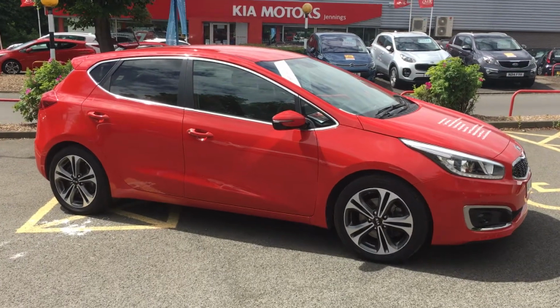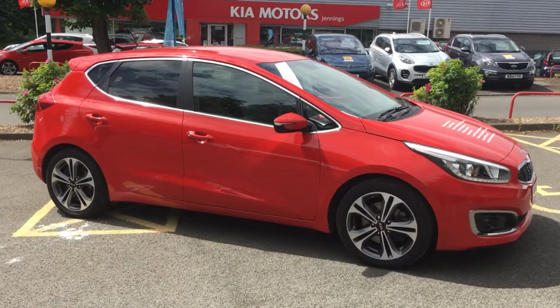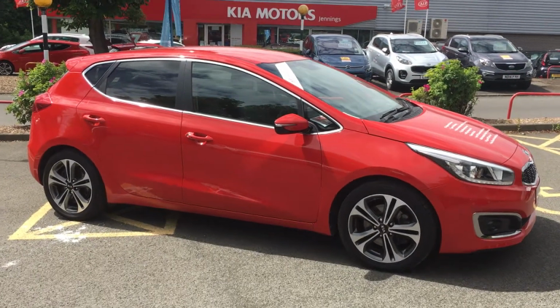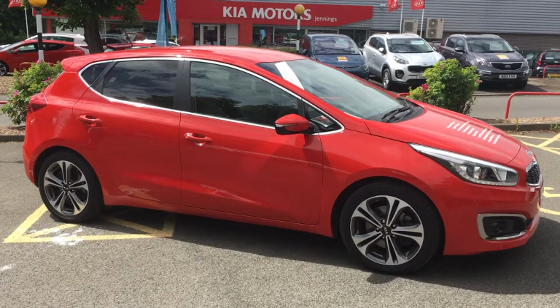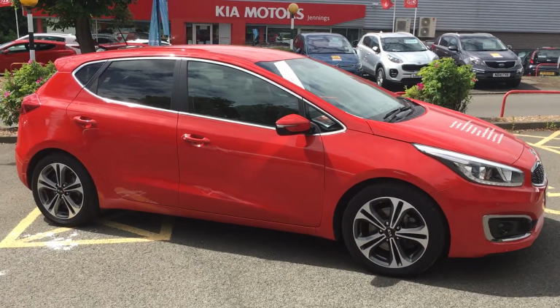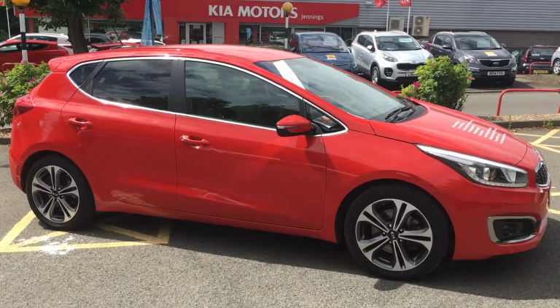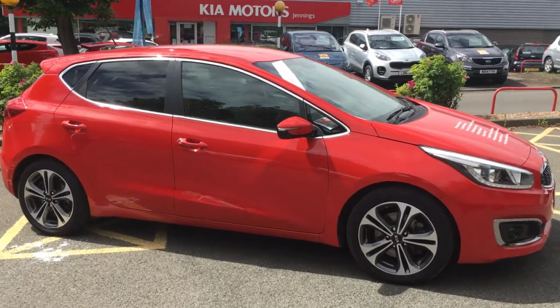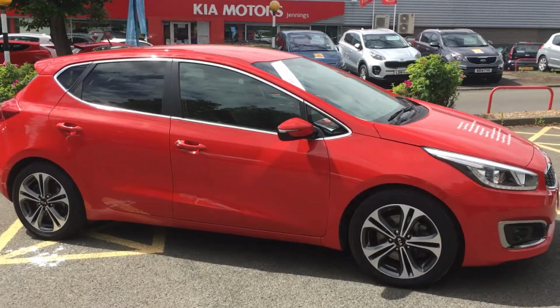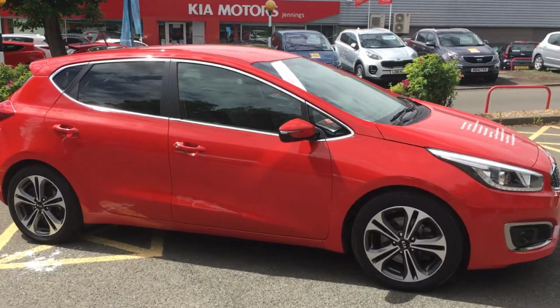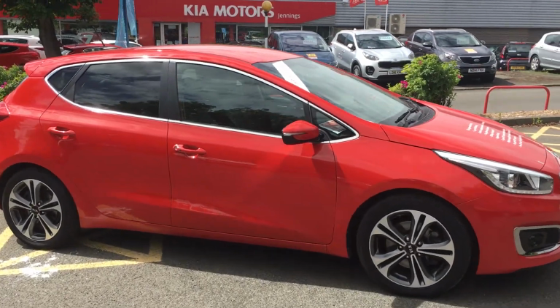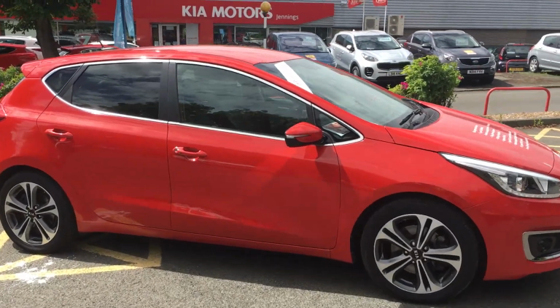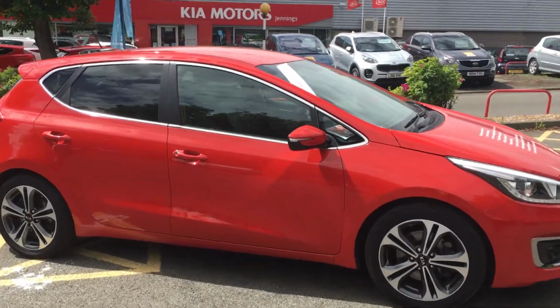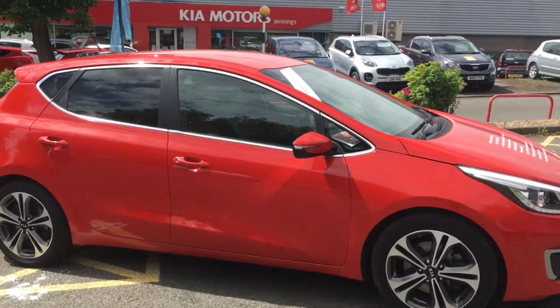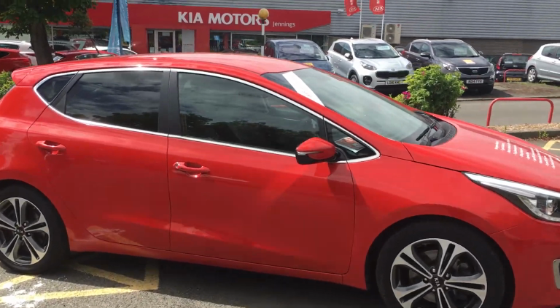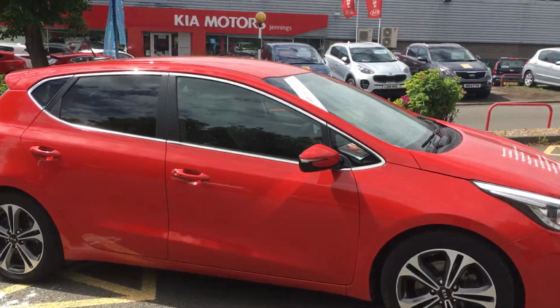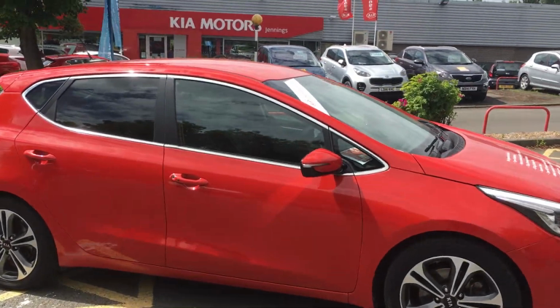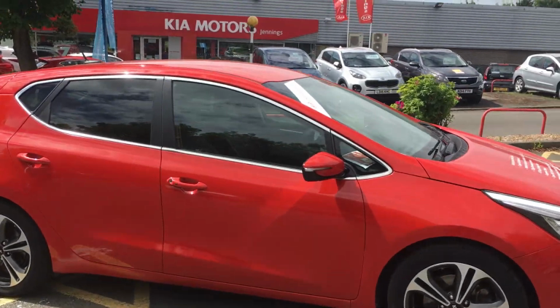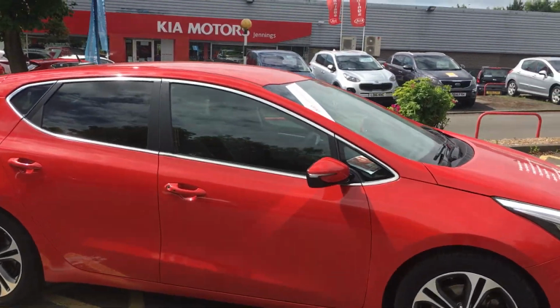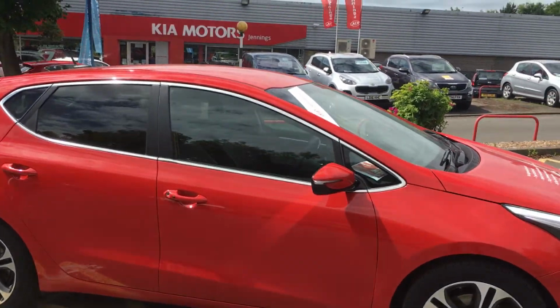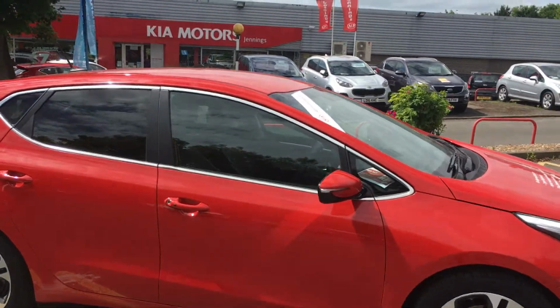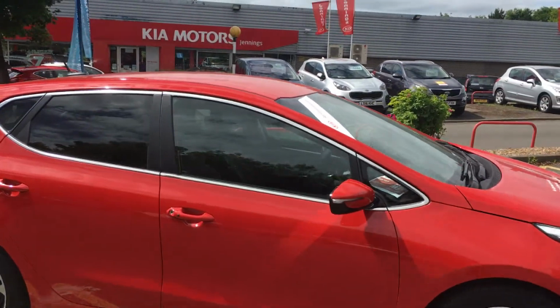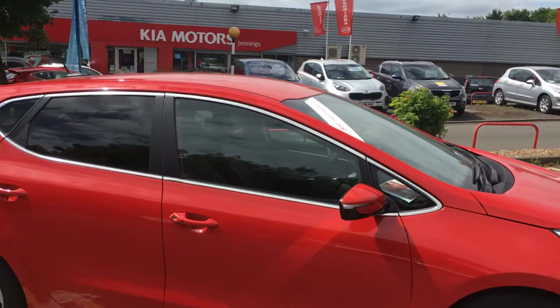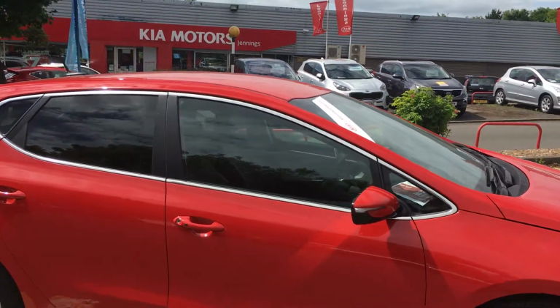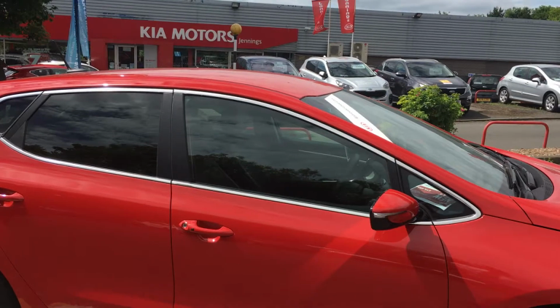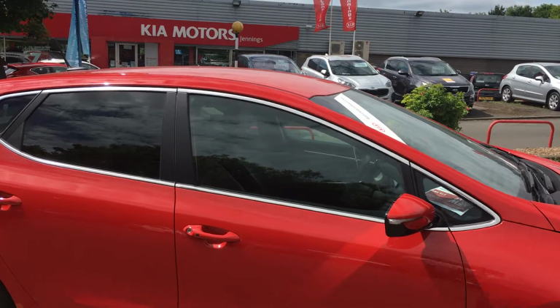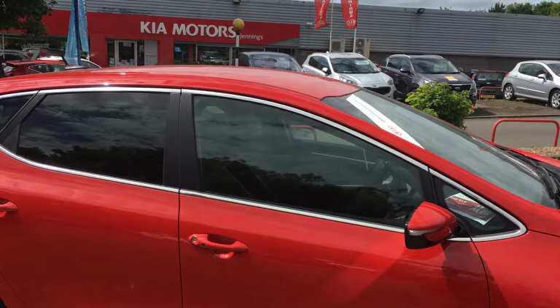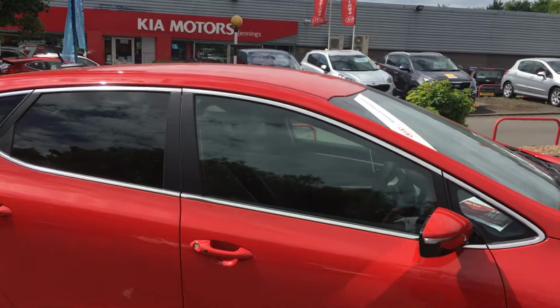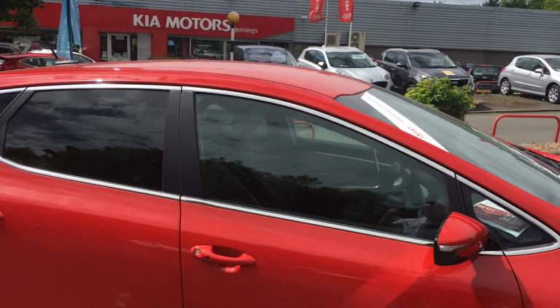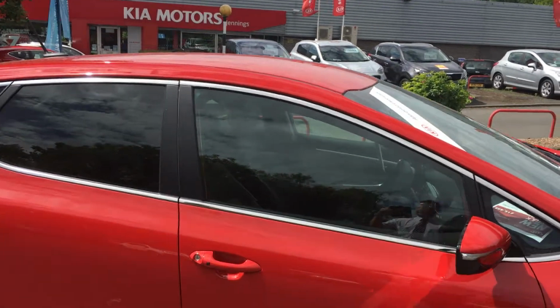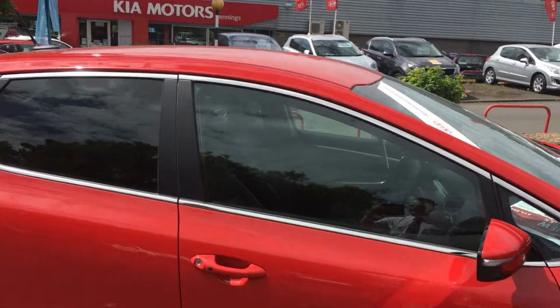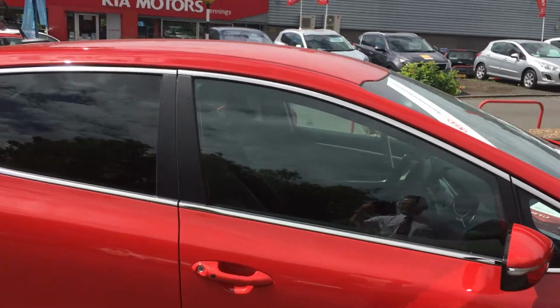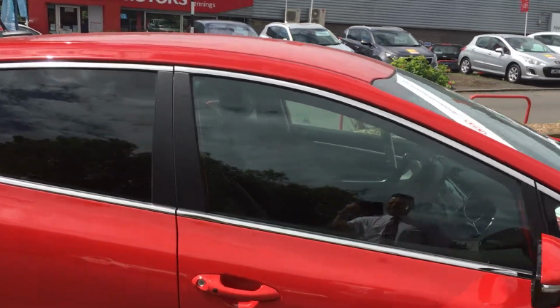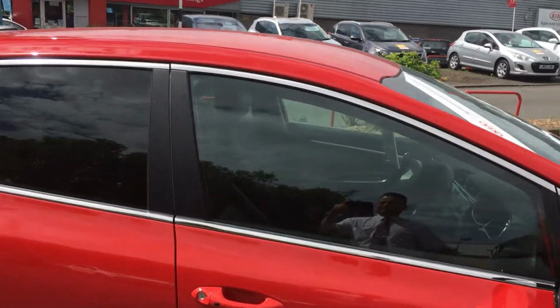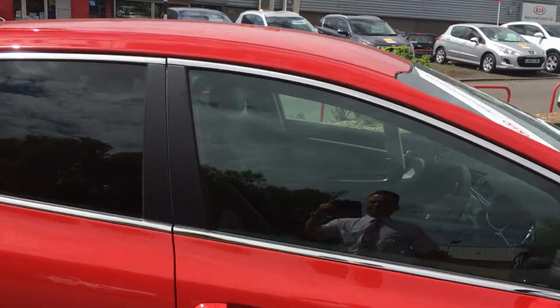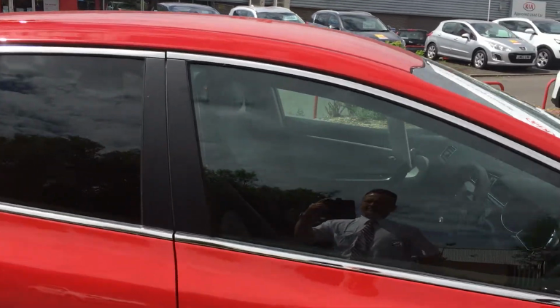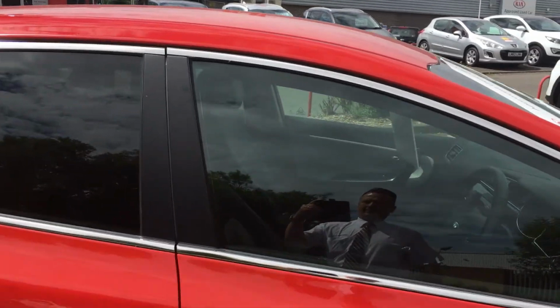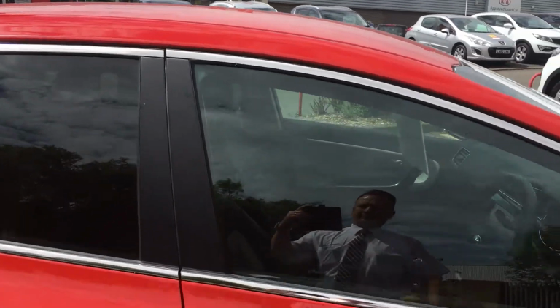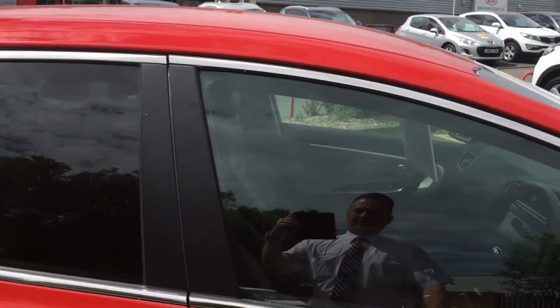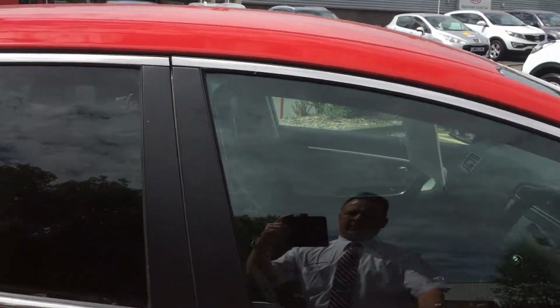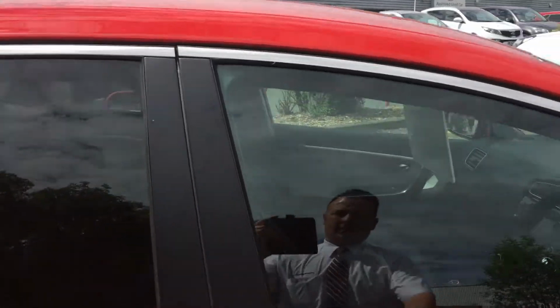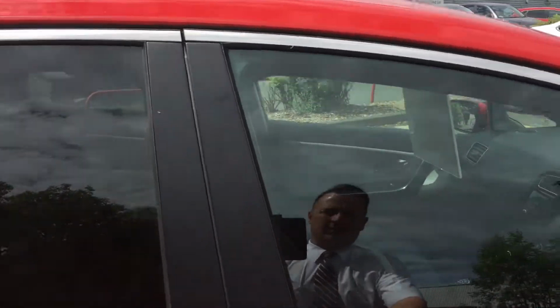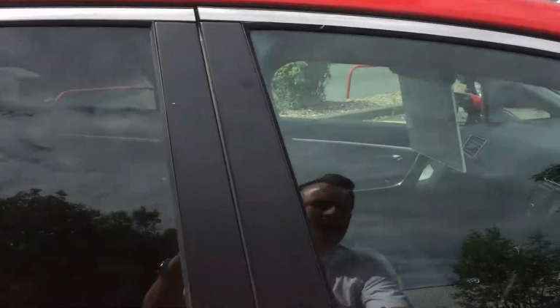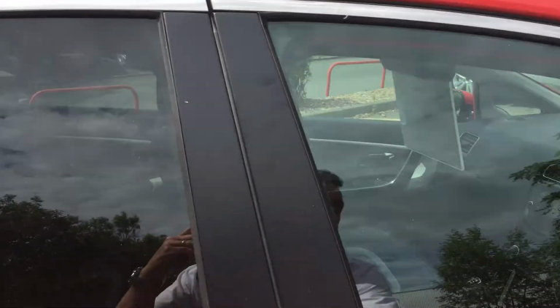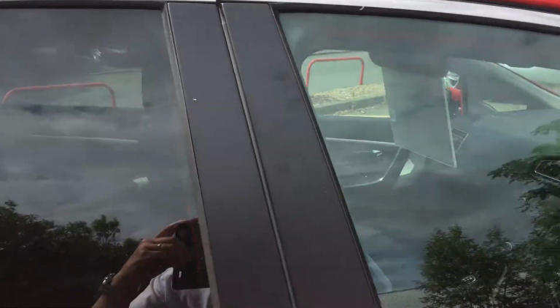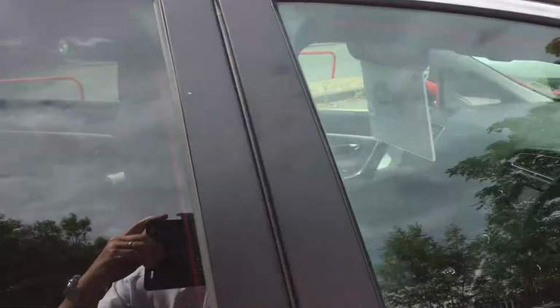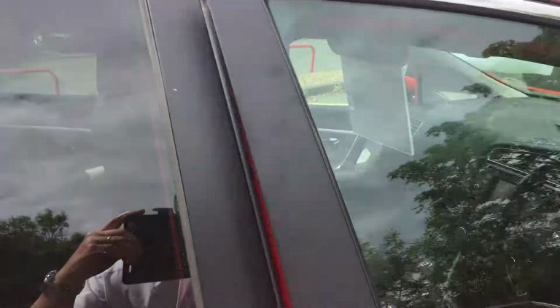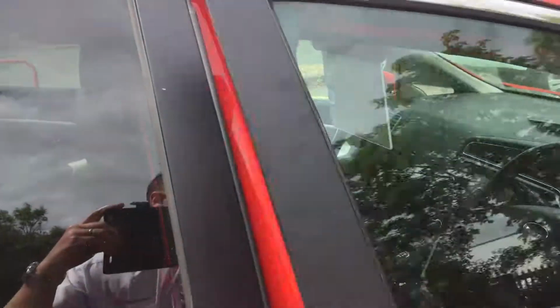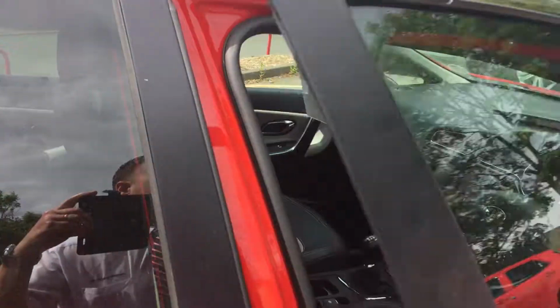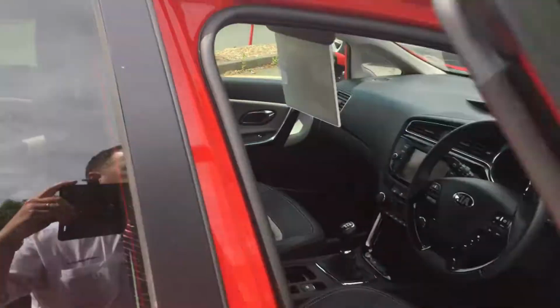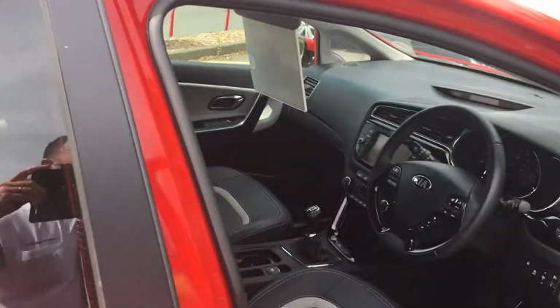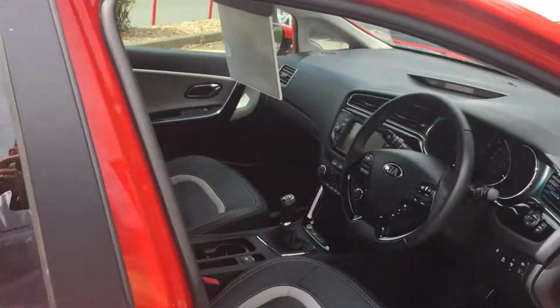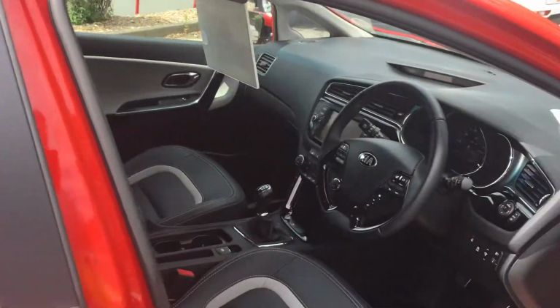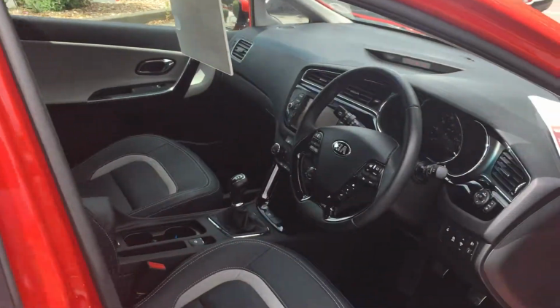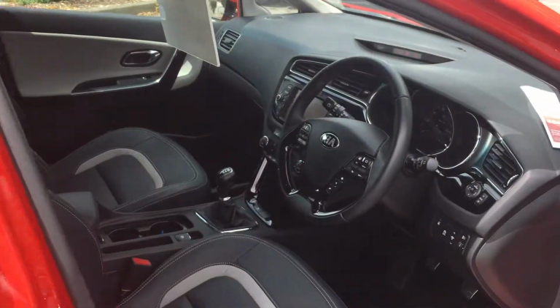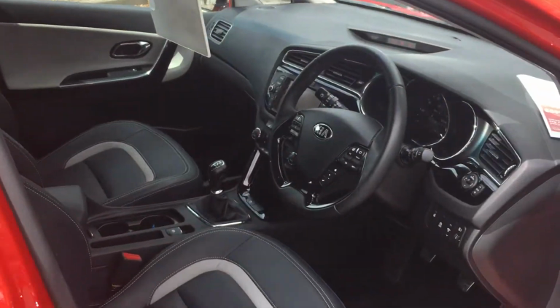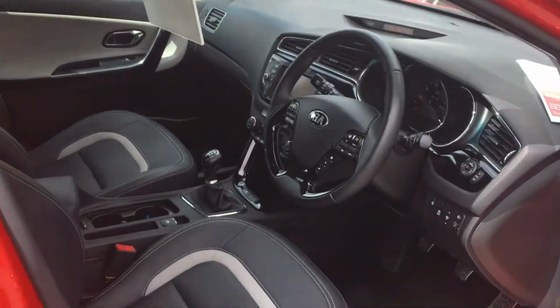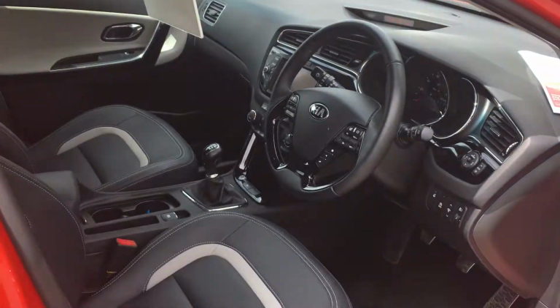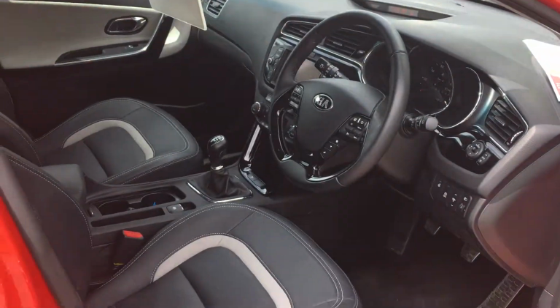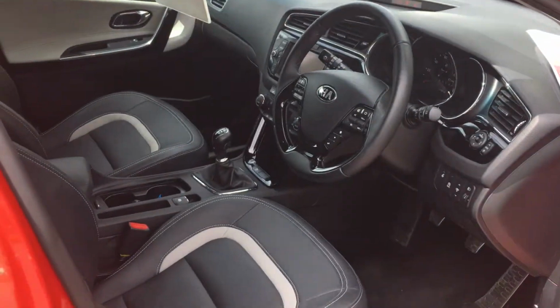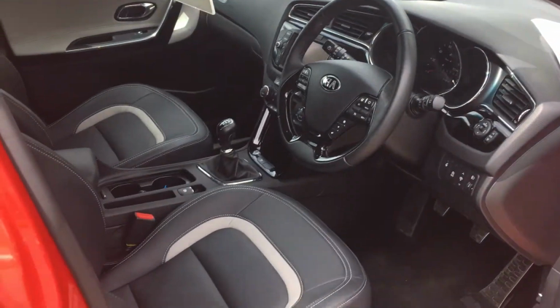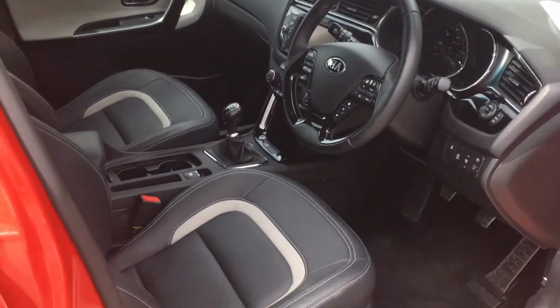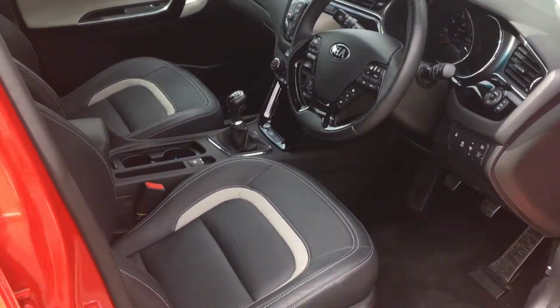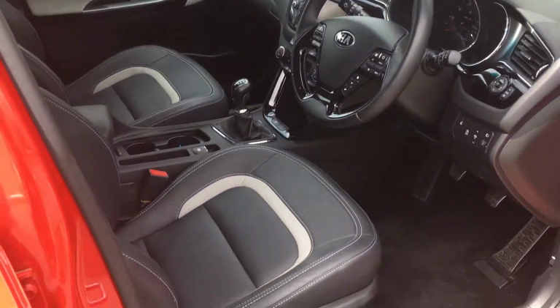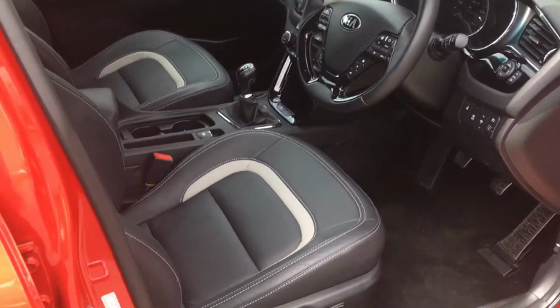The 4-spec comes with upgraded diamond cut alloy wheels, keyless entry, and full leather heated seats.